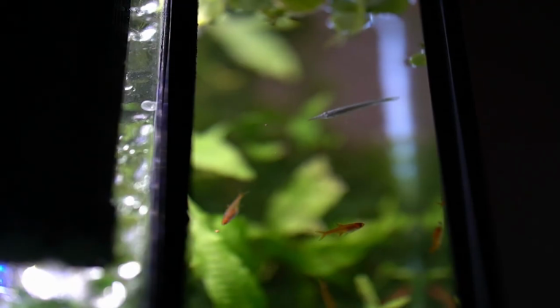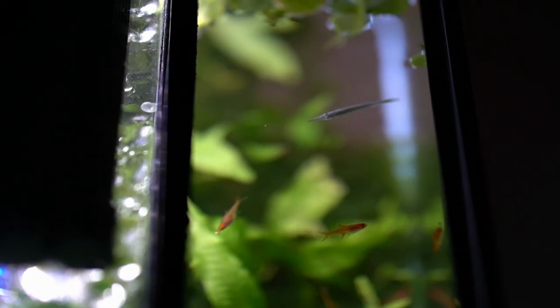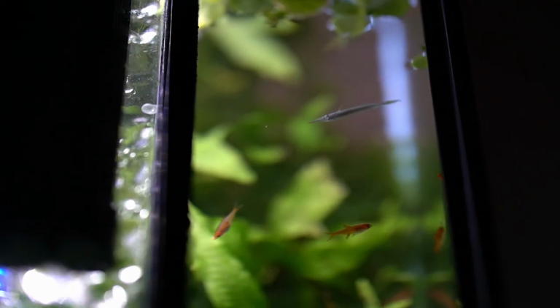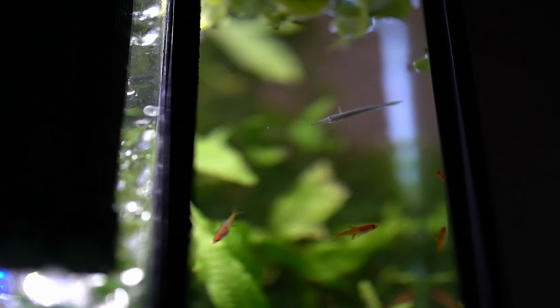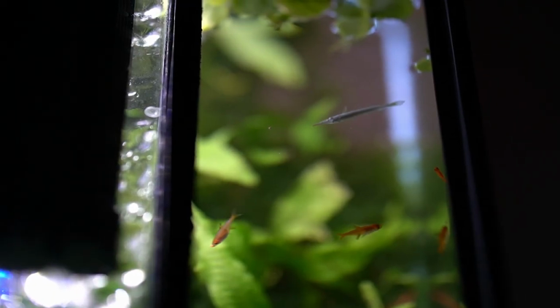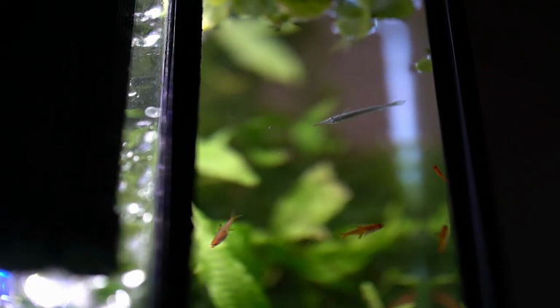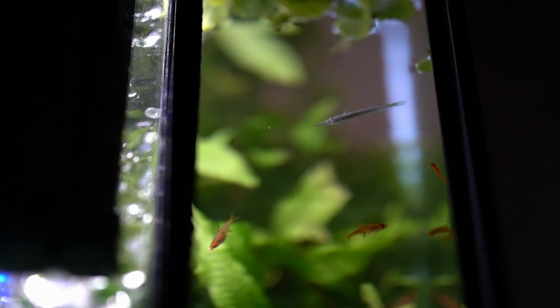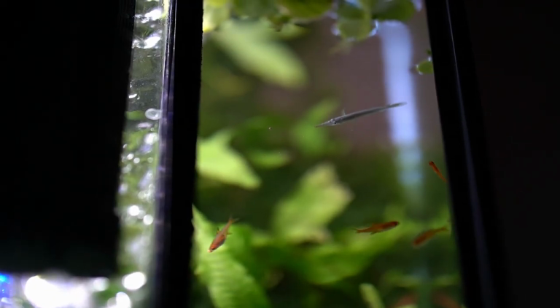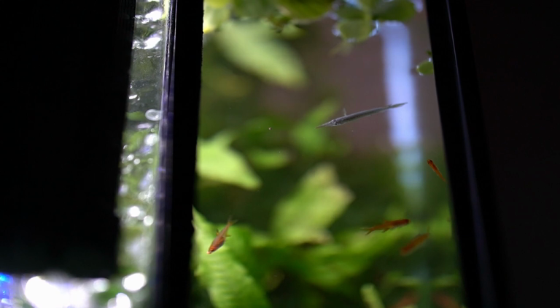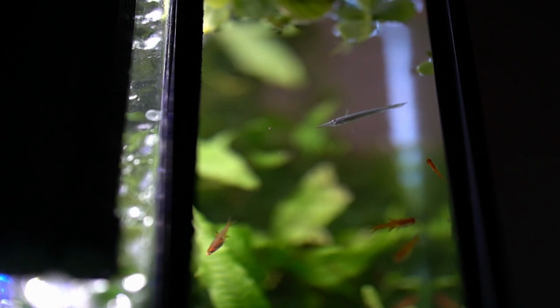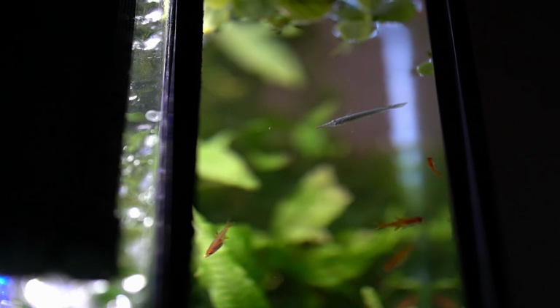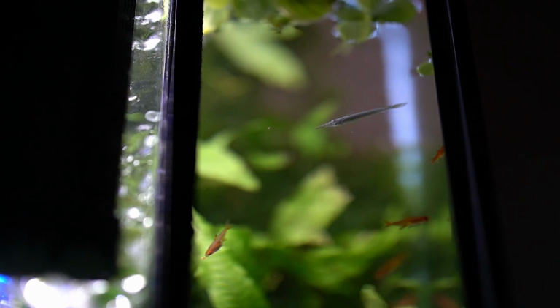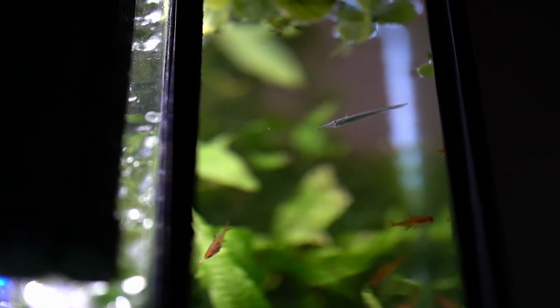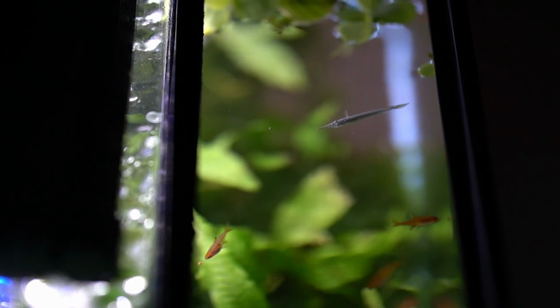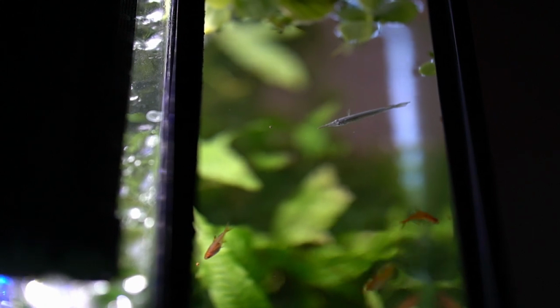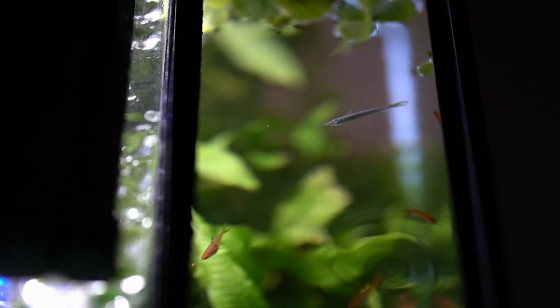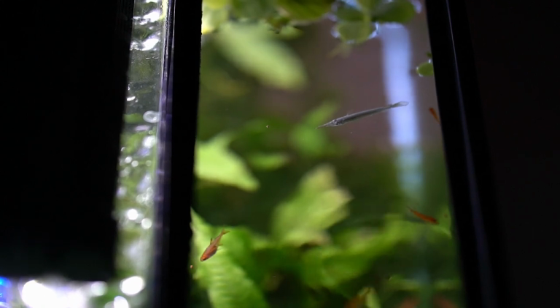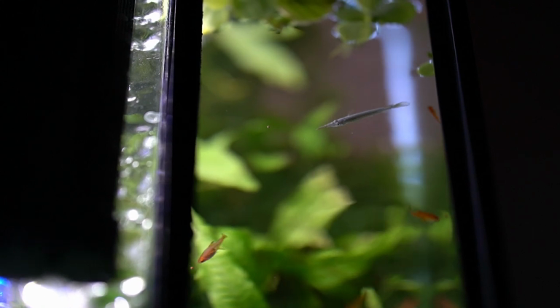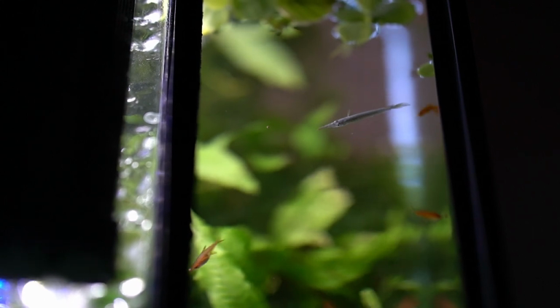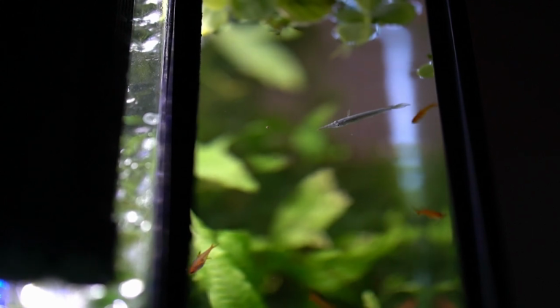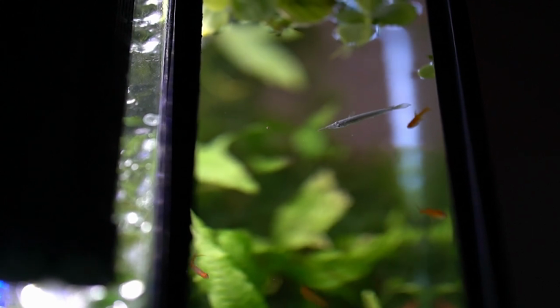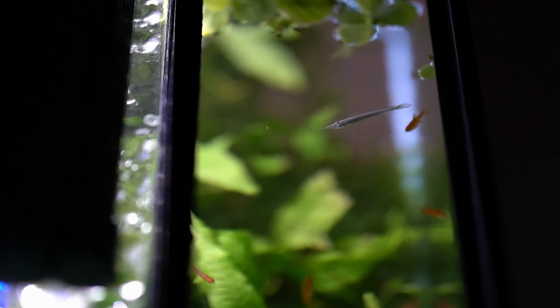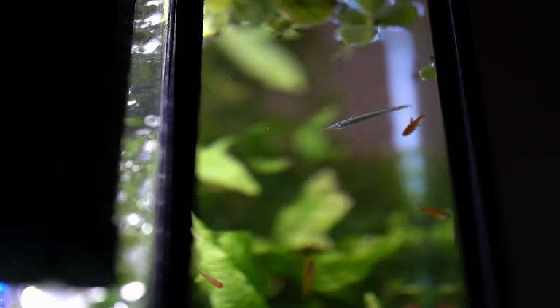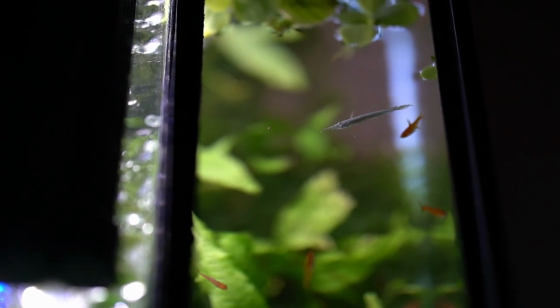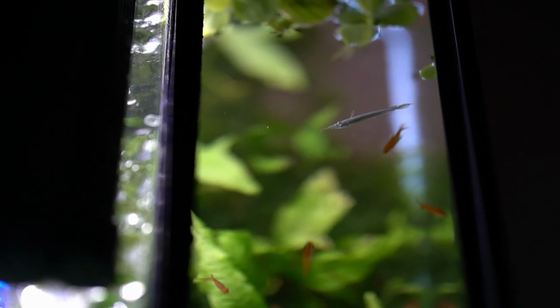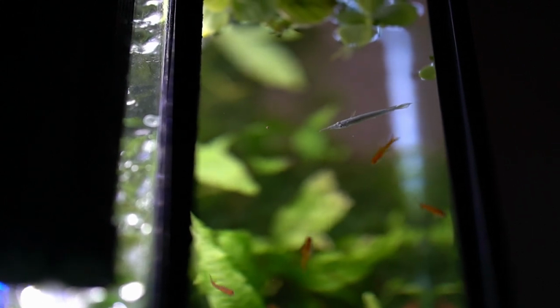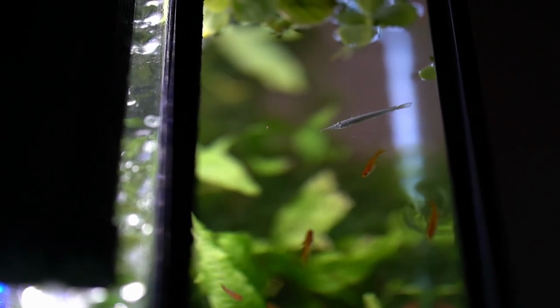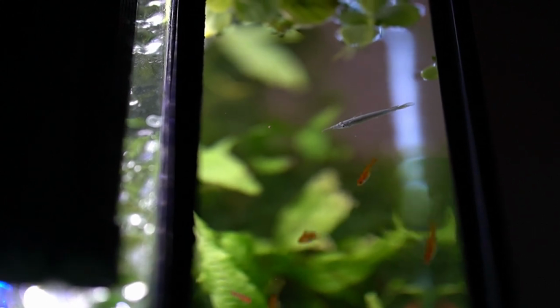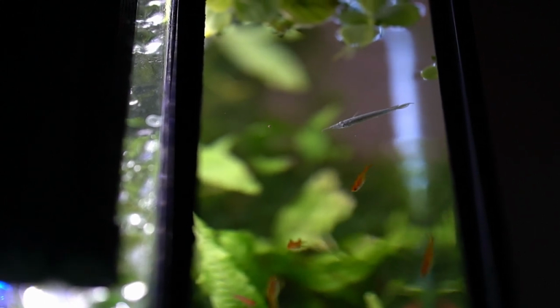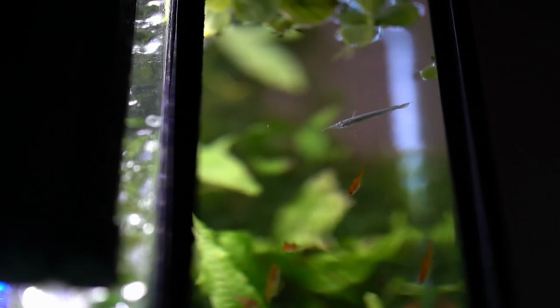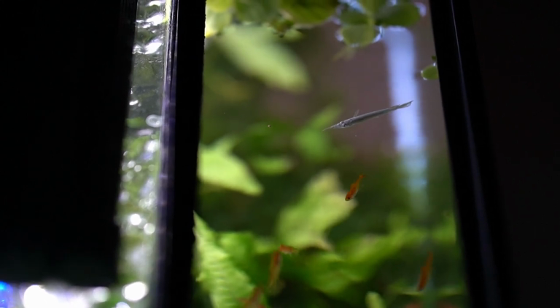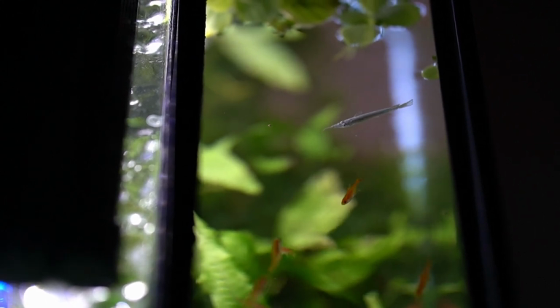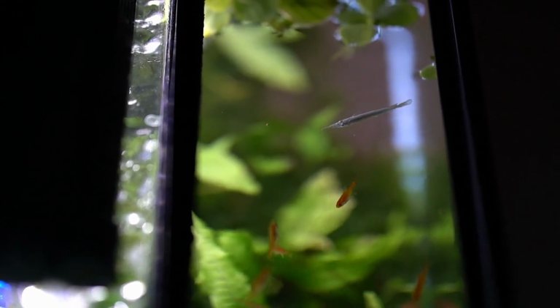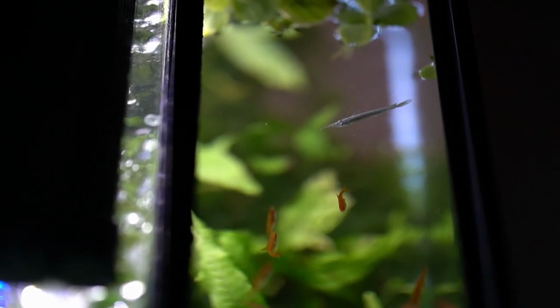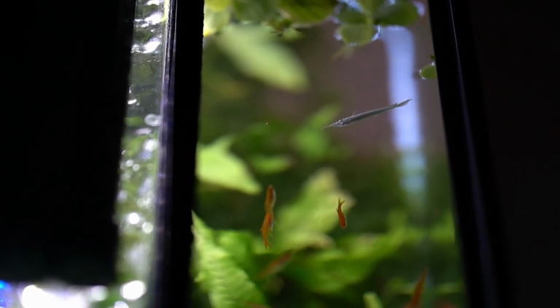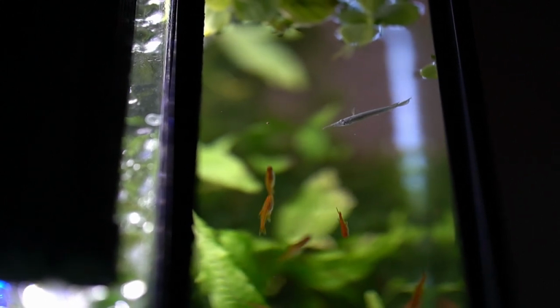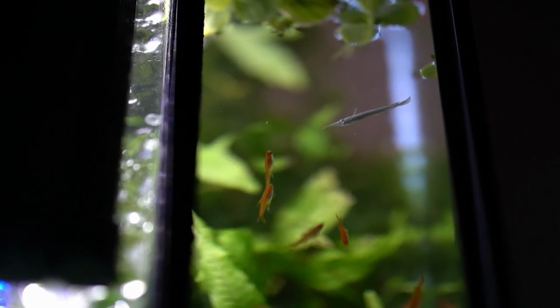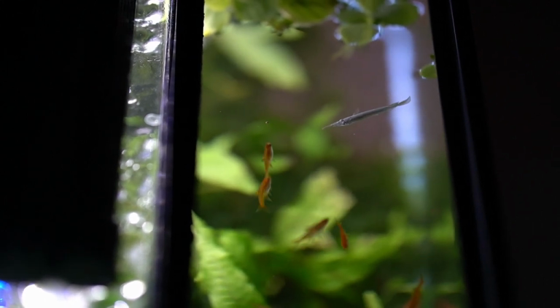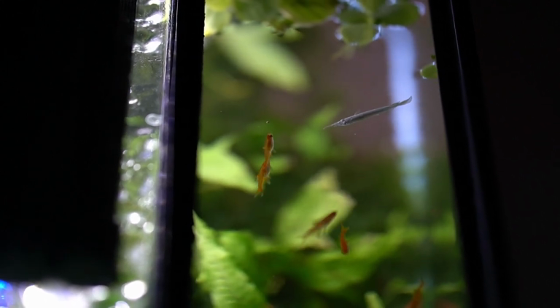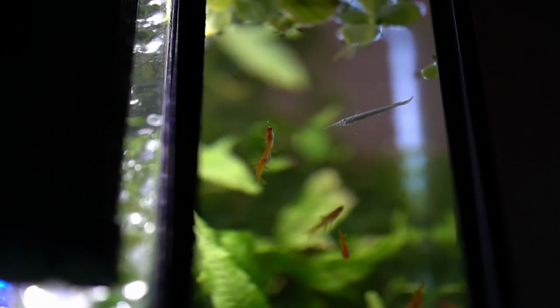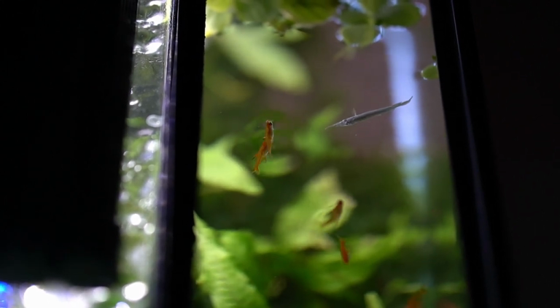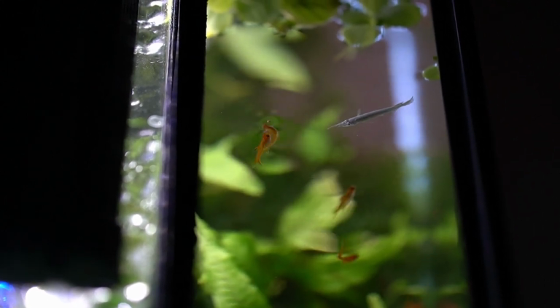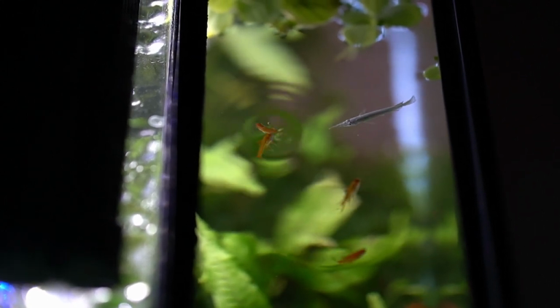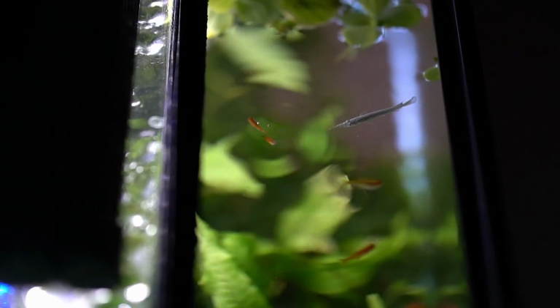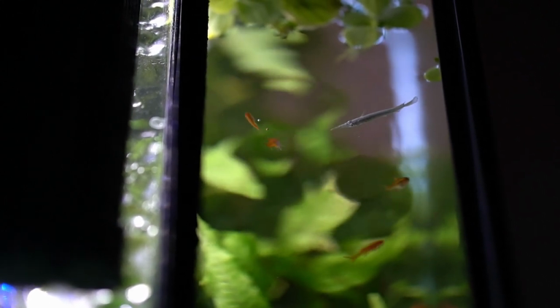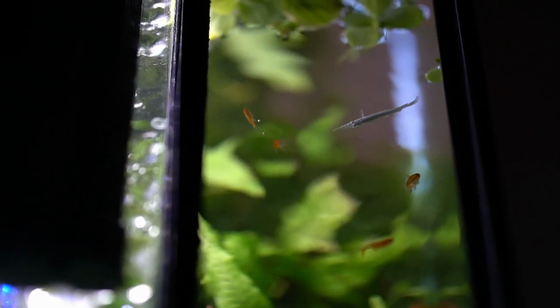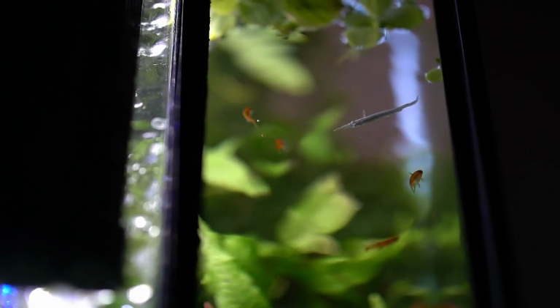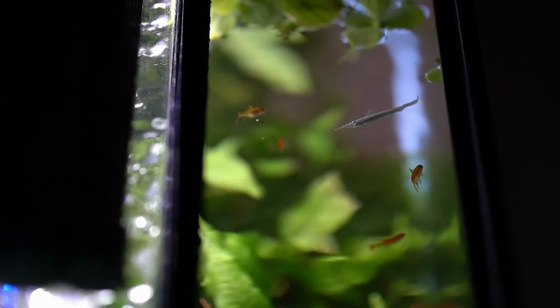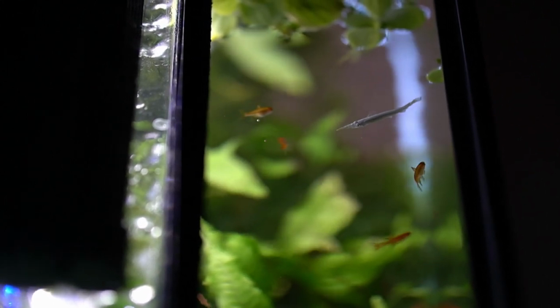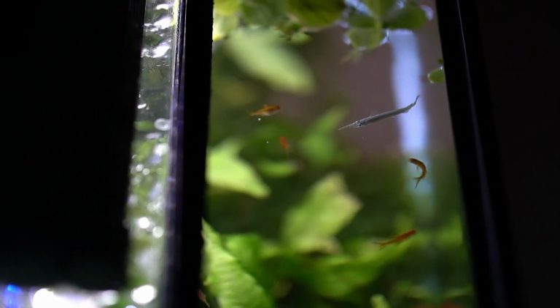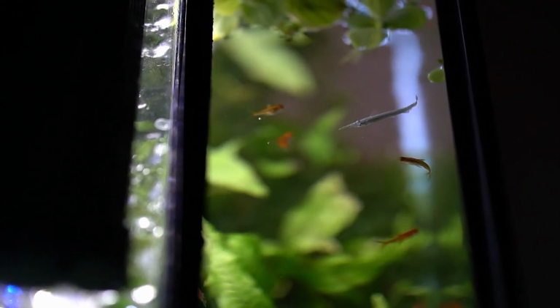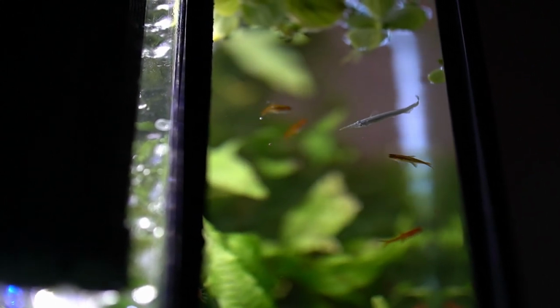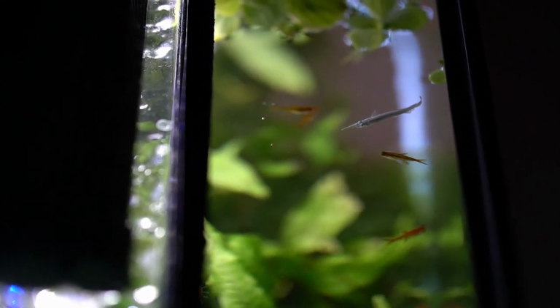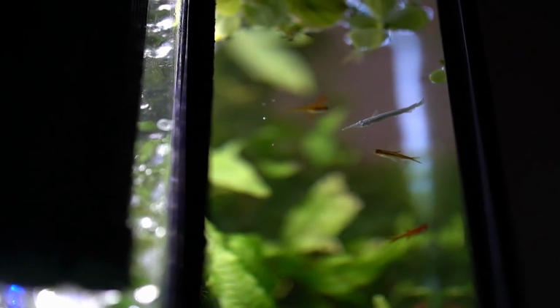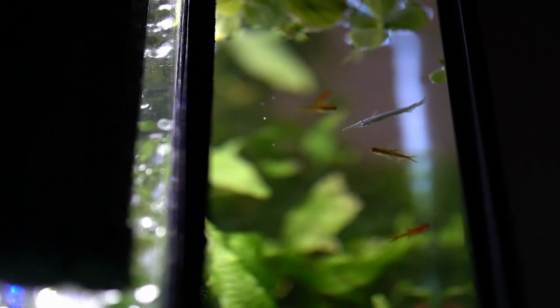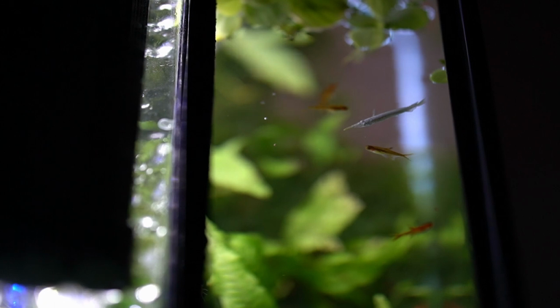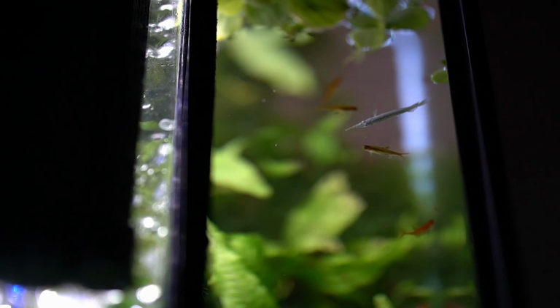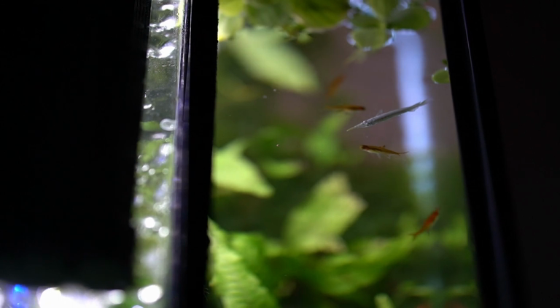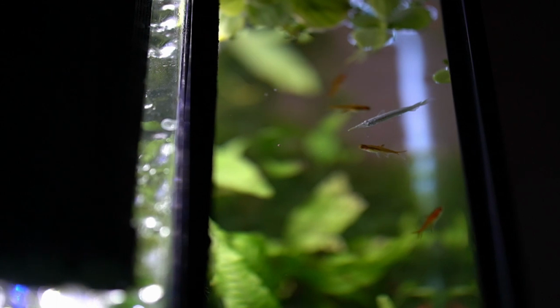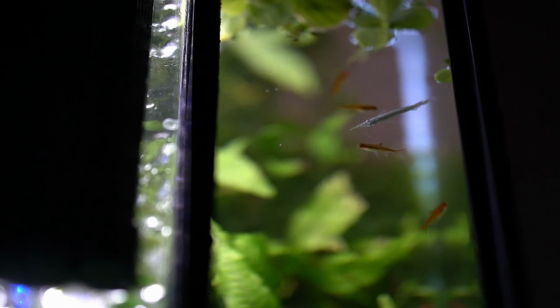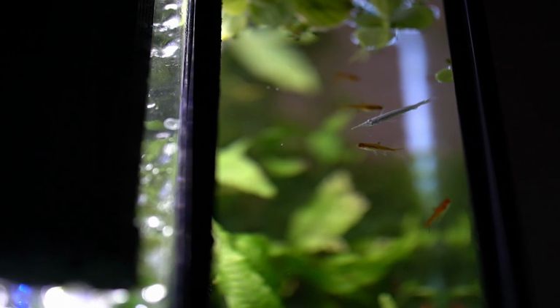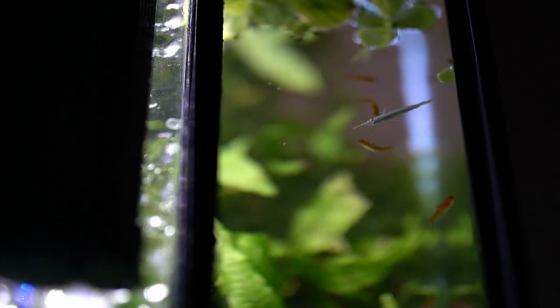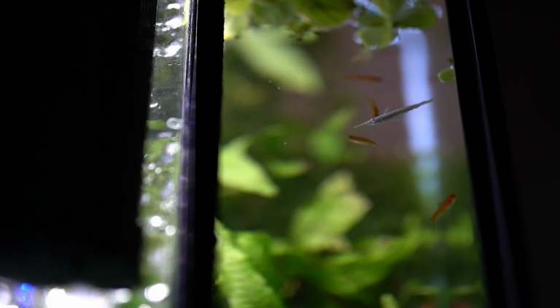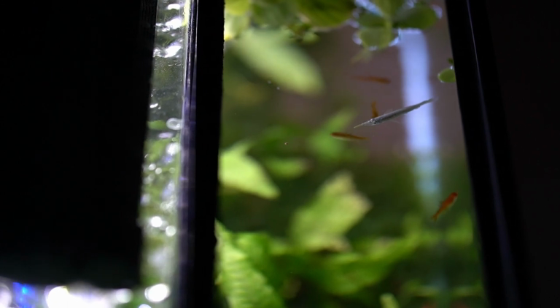The perfect temperature for this fish is around 75 to 82 degrees Fahrenheit, pH is around 6.5 to 8, and hardness from 10 to 20.